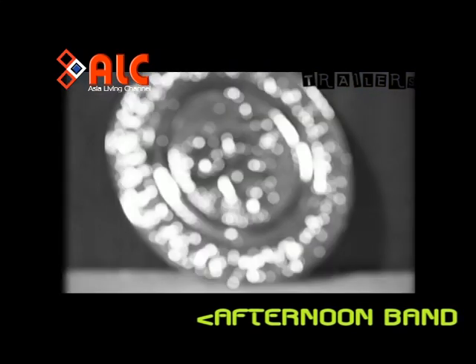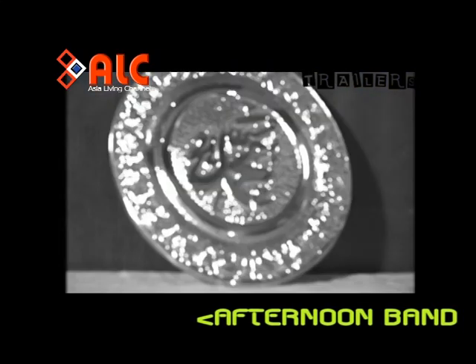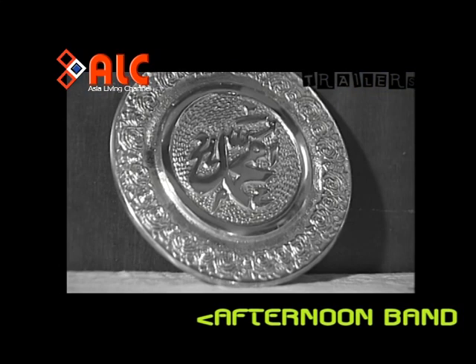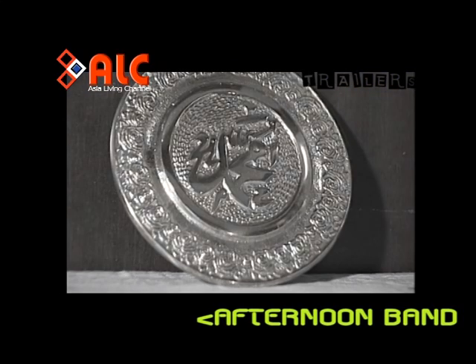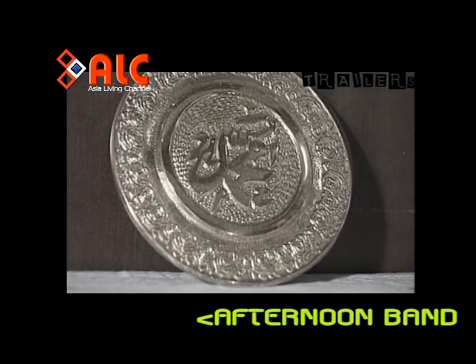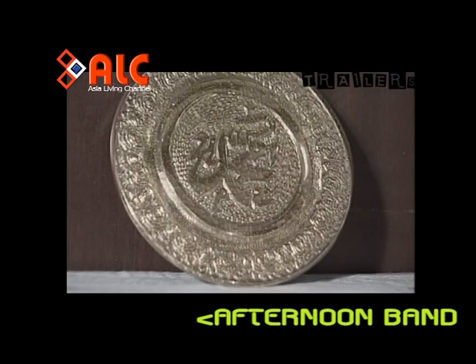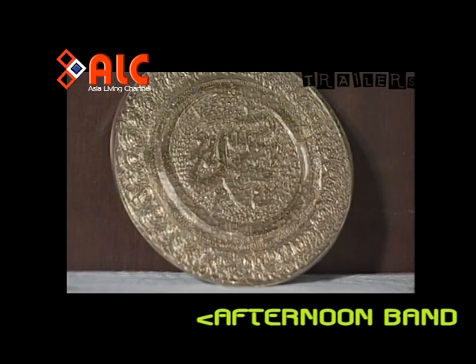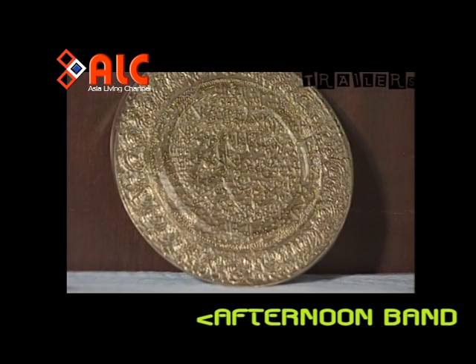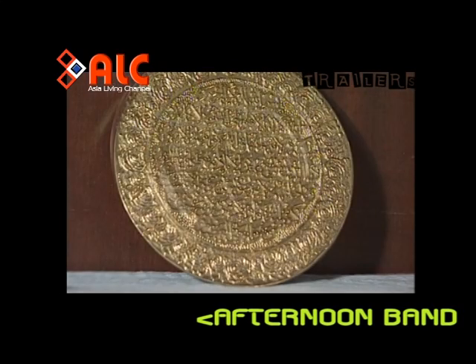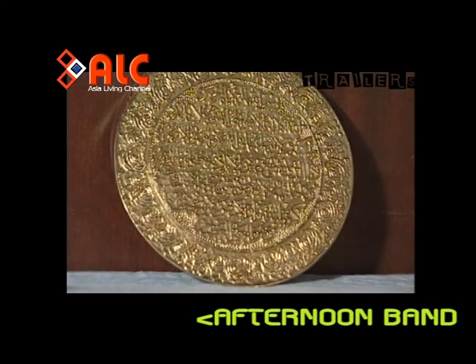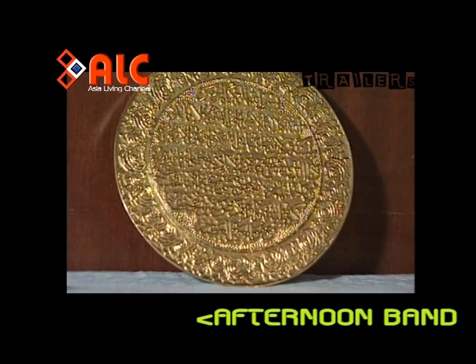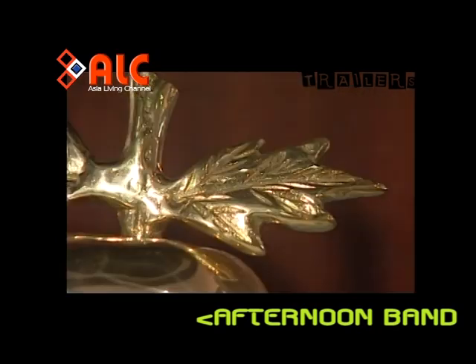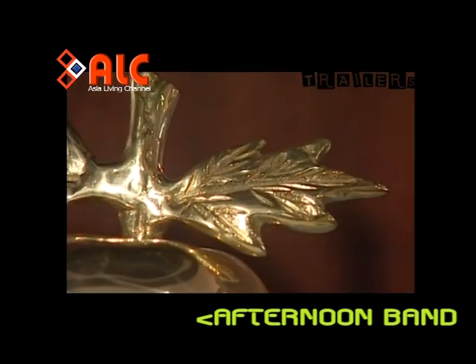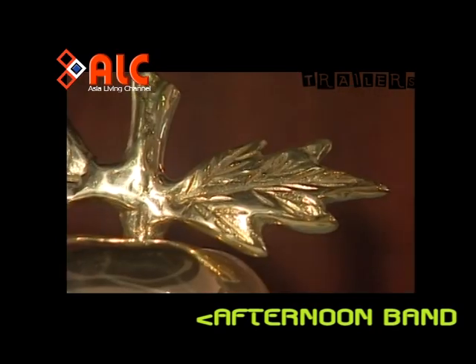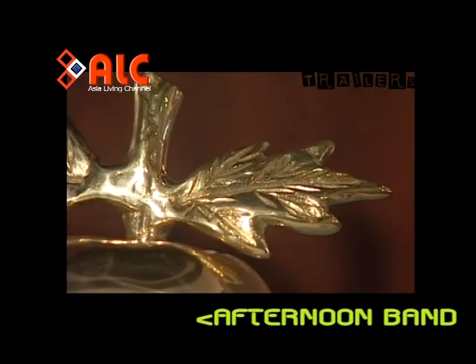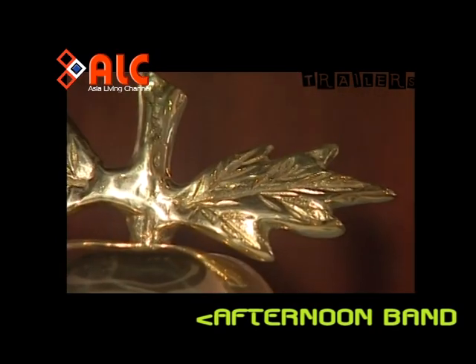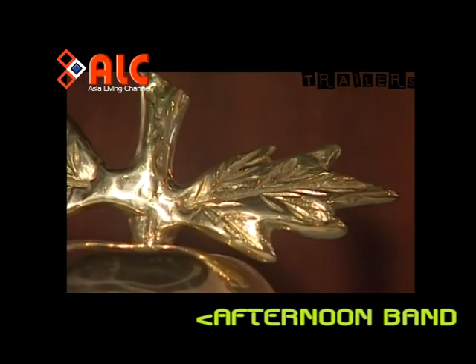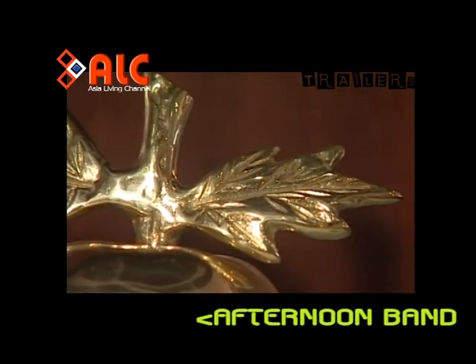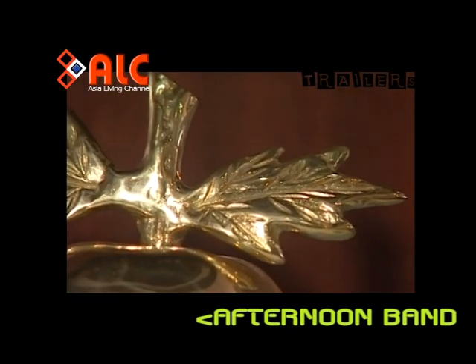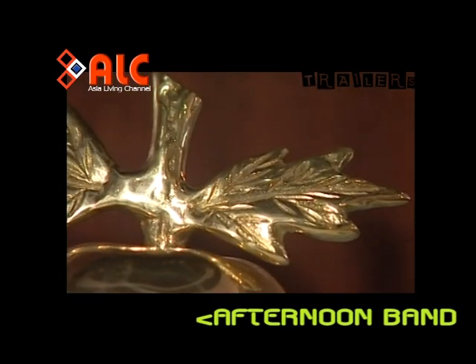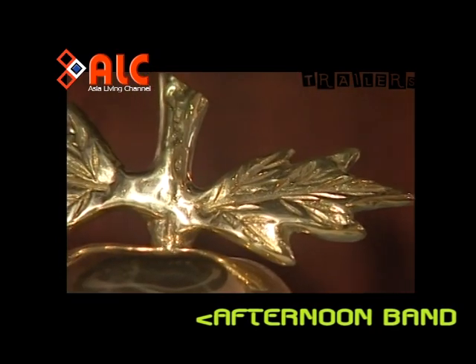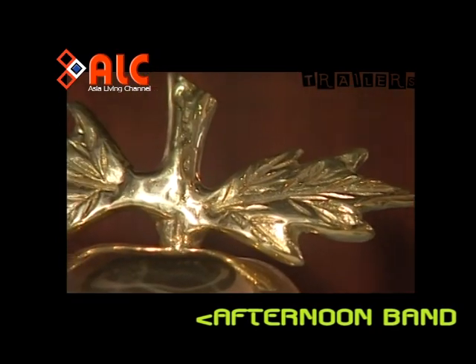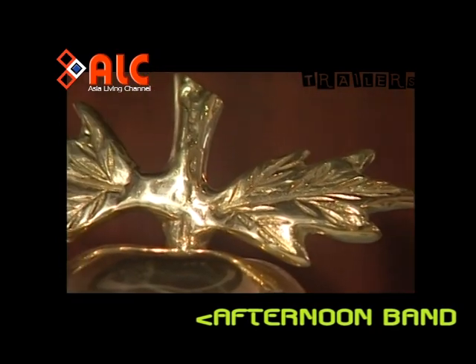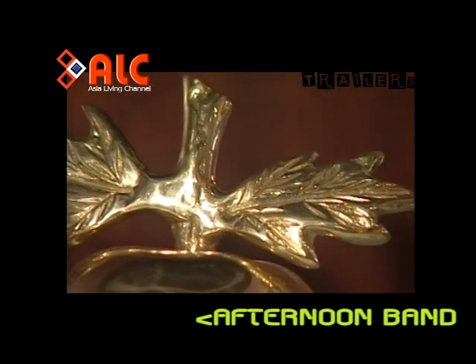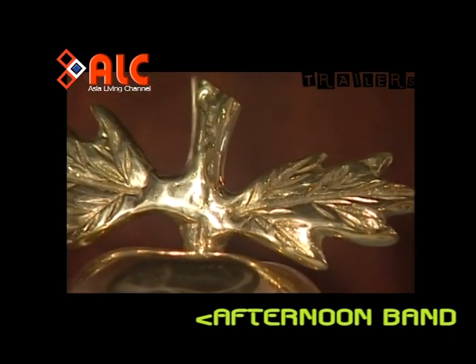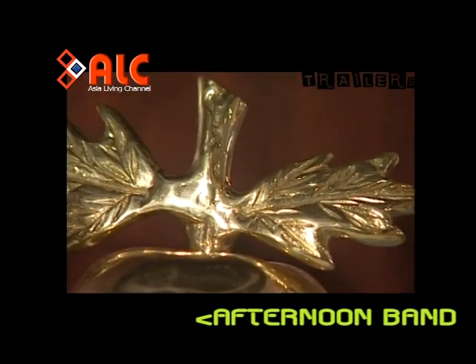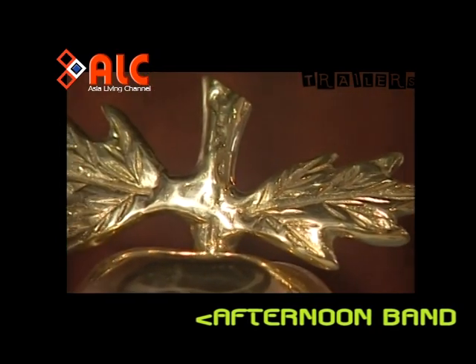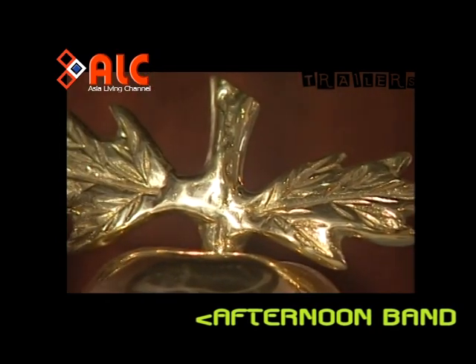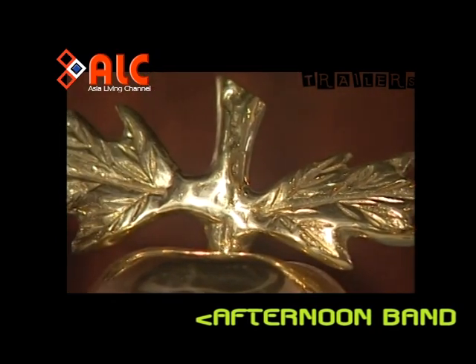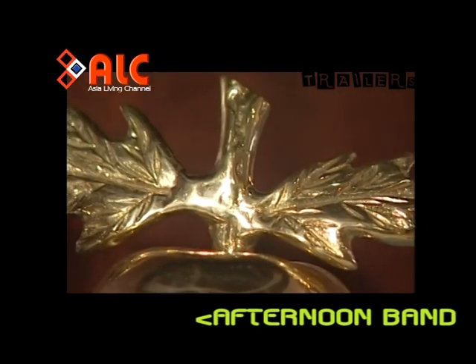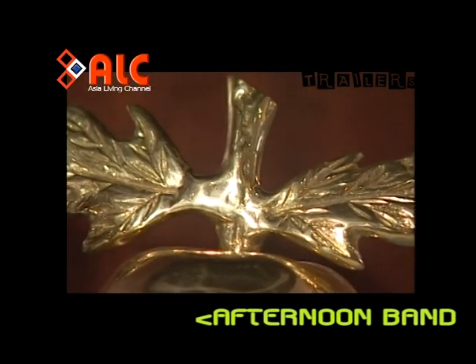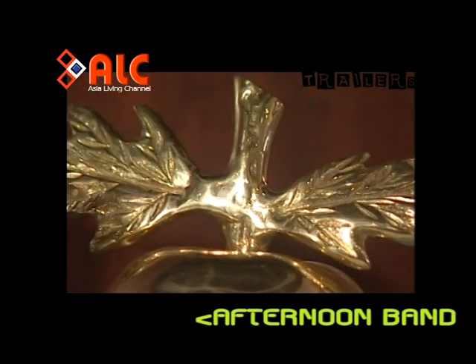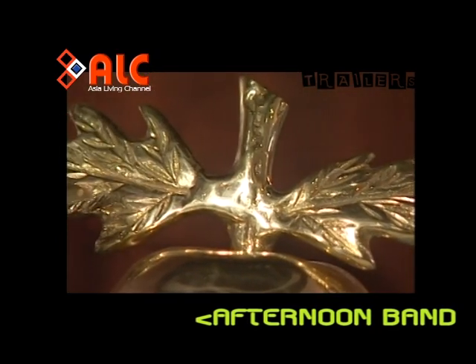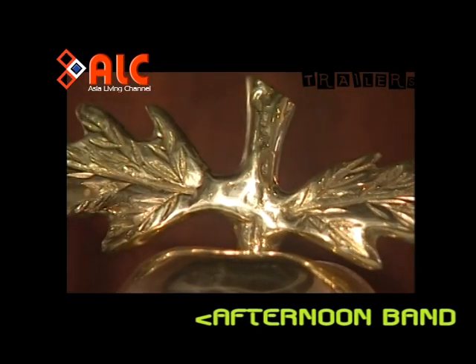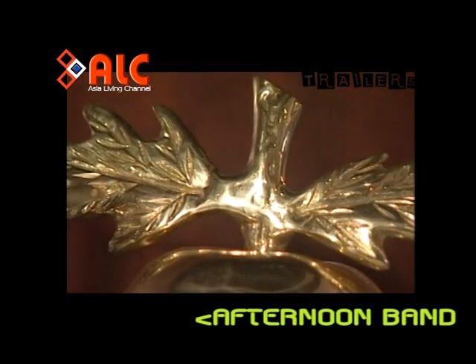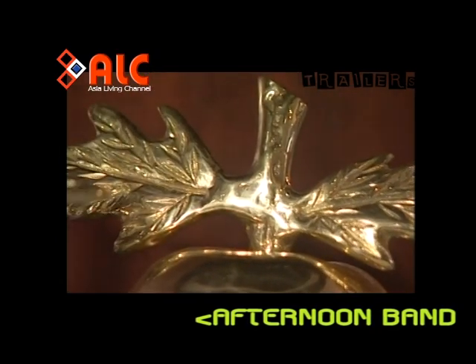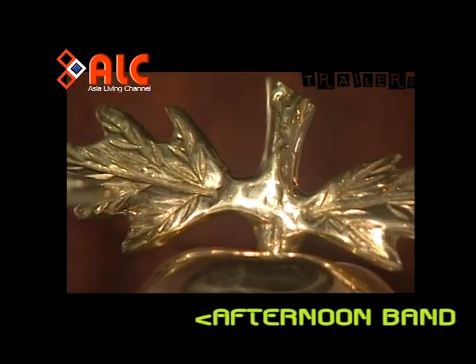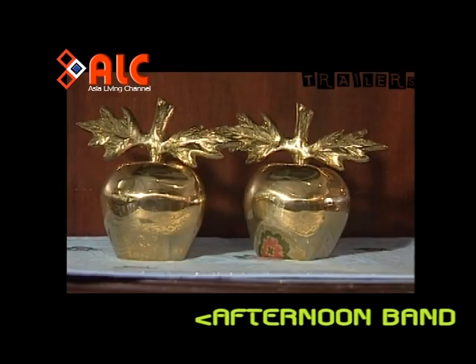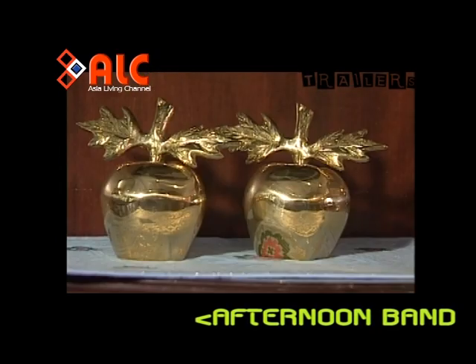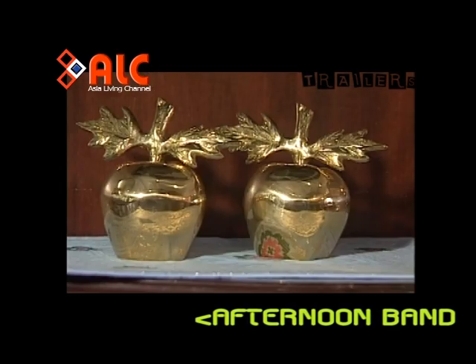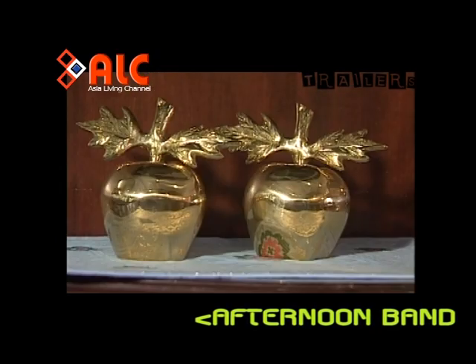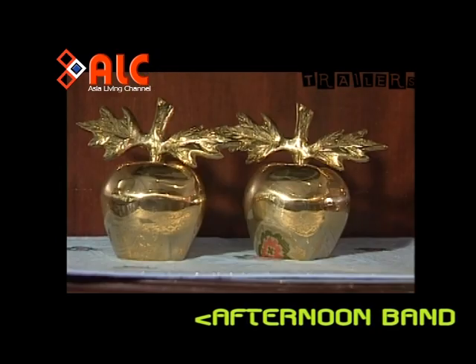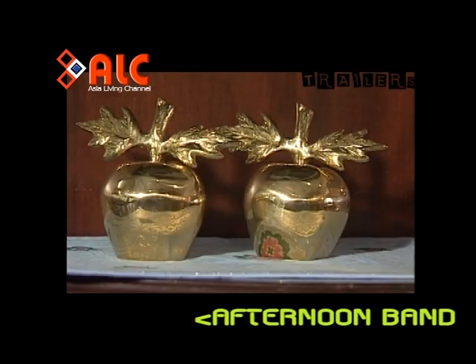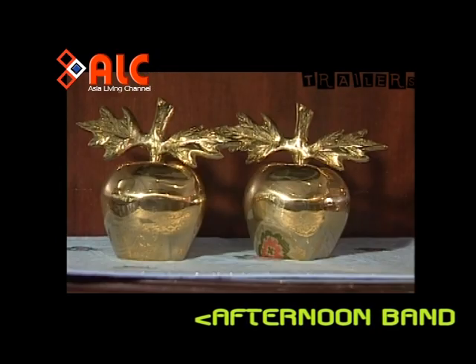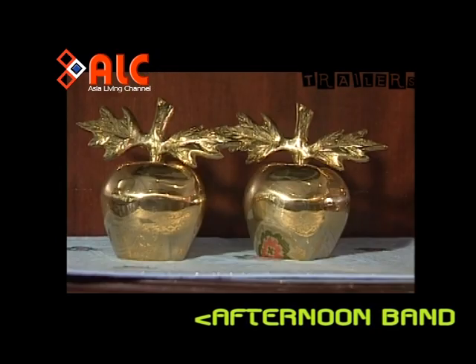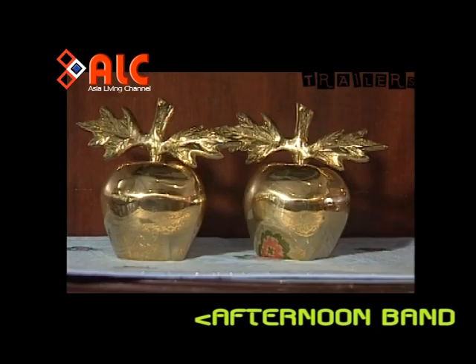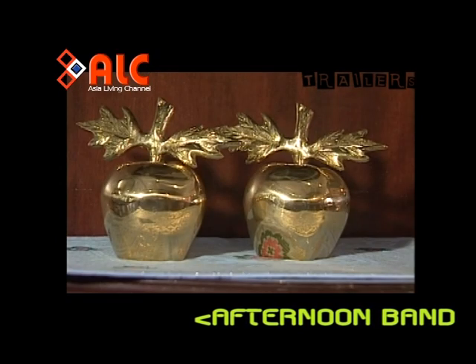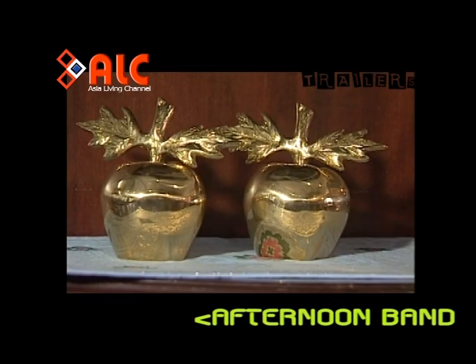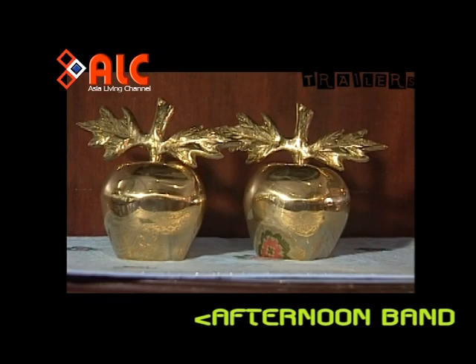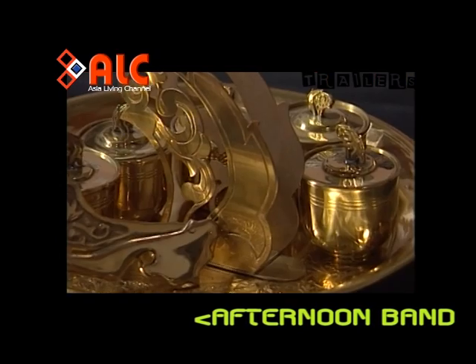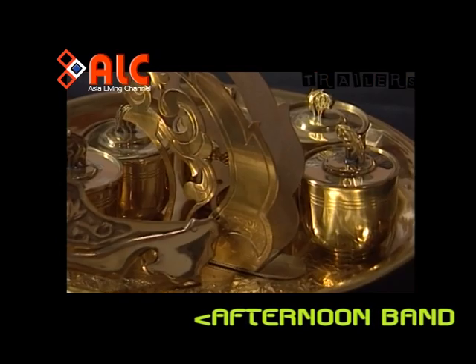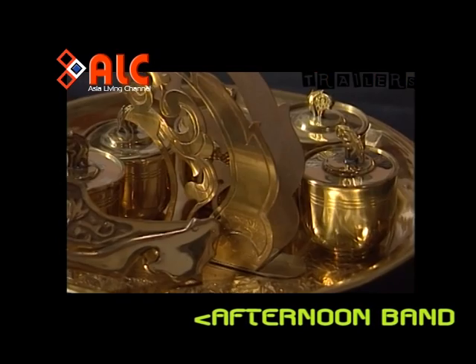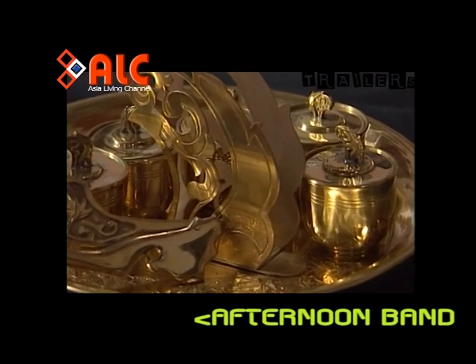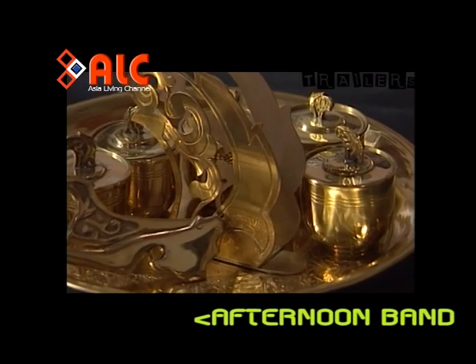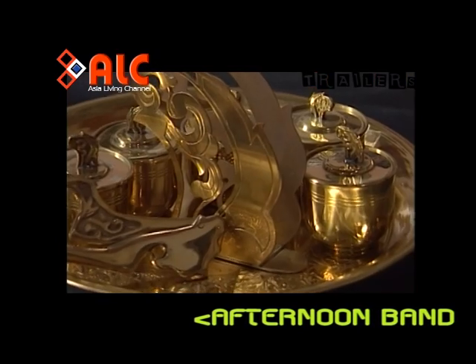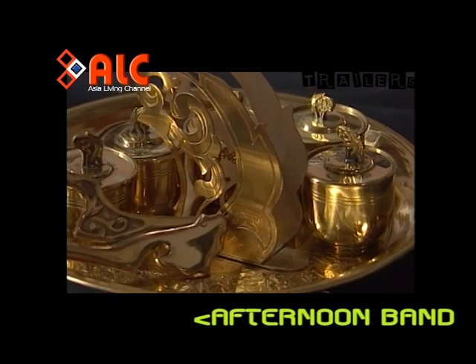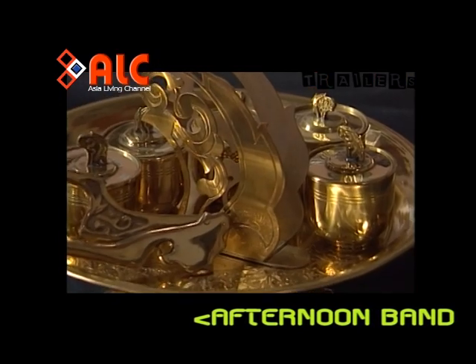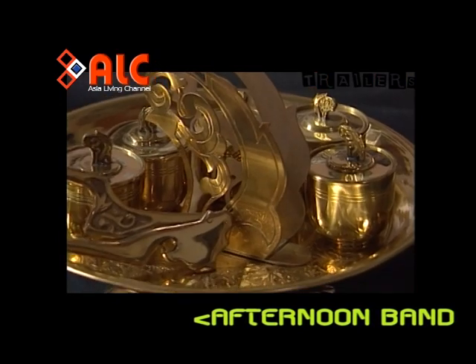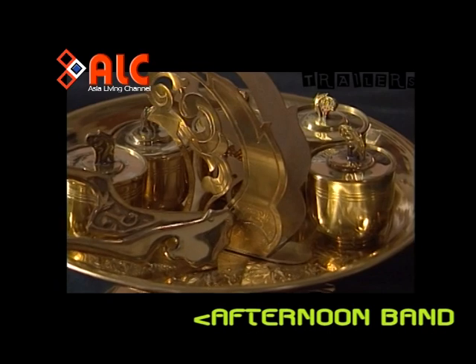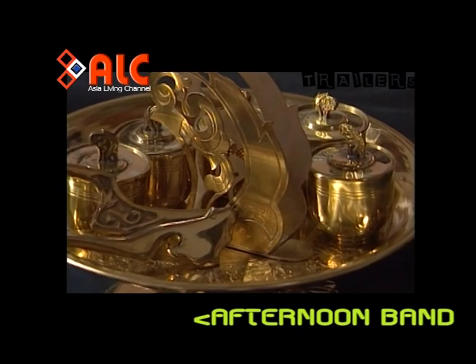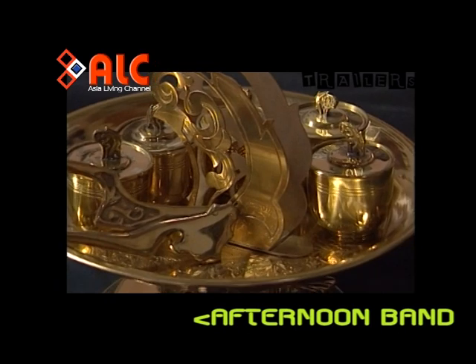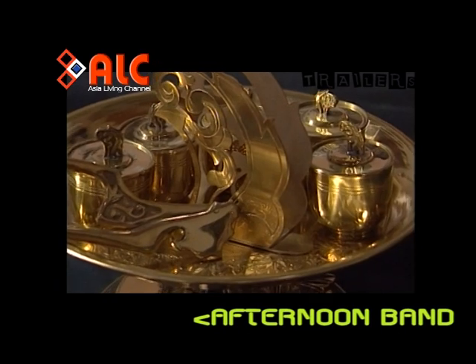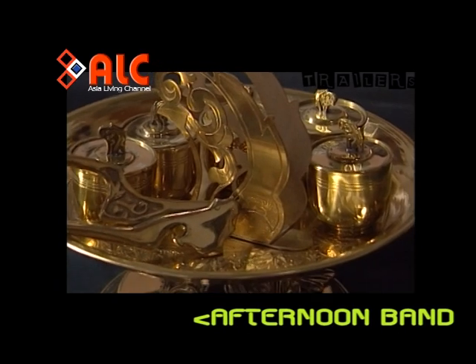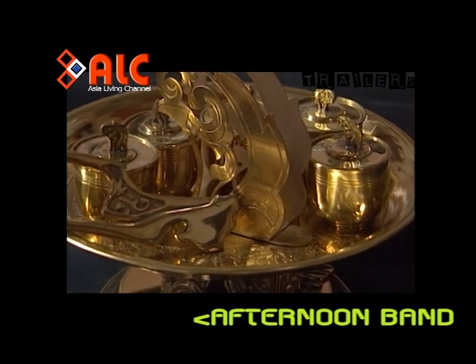Antara ciptaan seni rupa Melayu yang mempunyai identiti panduan bahan dan bentuk ialah barang-barang pembaga.